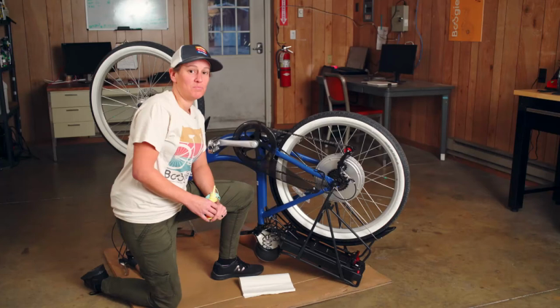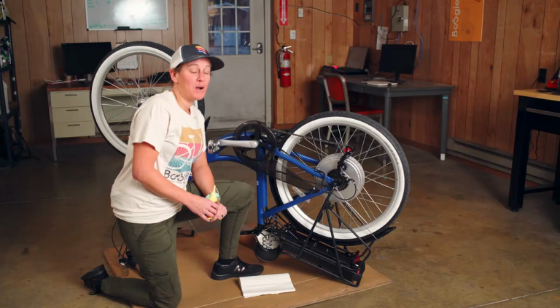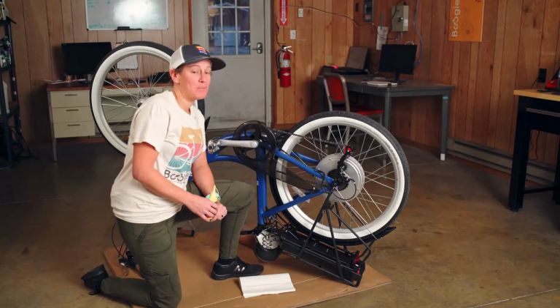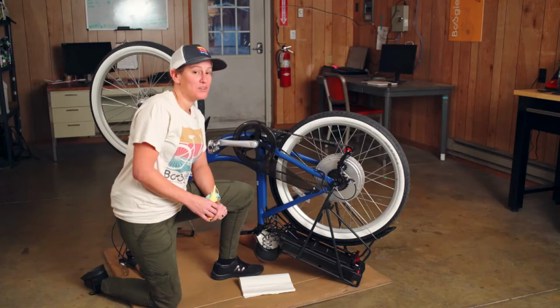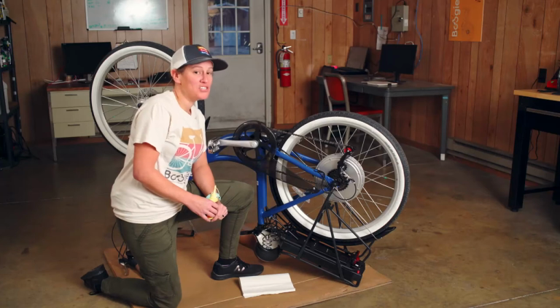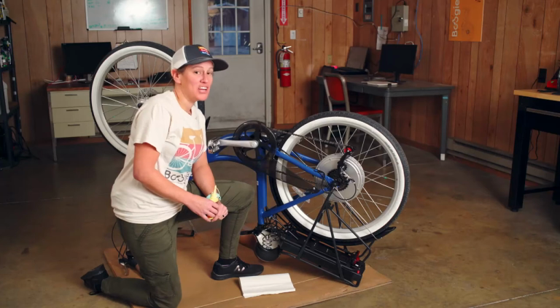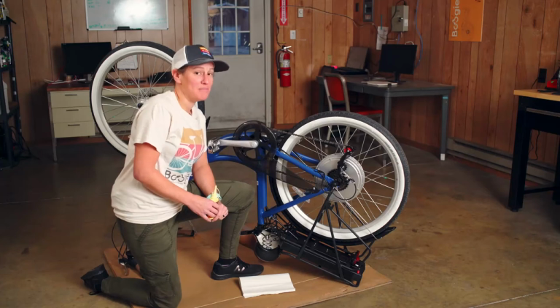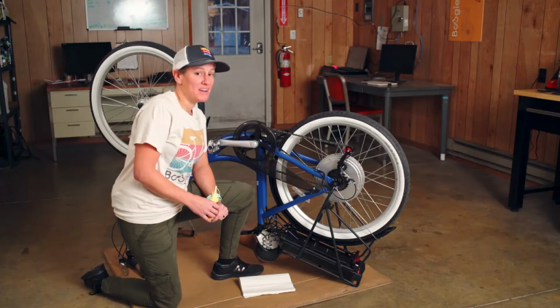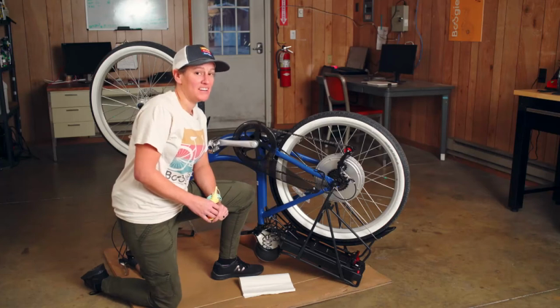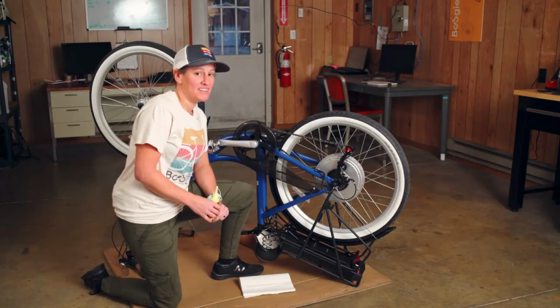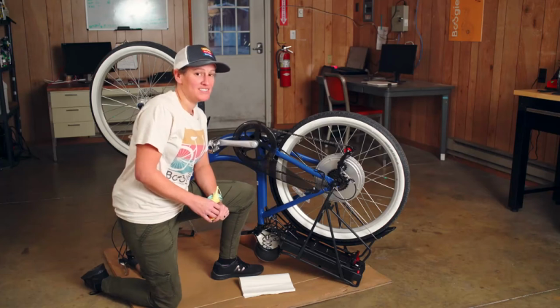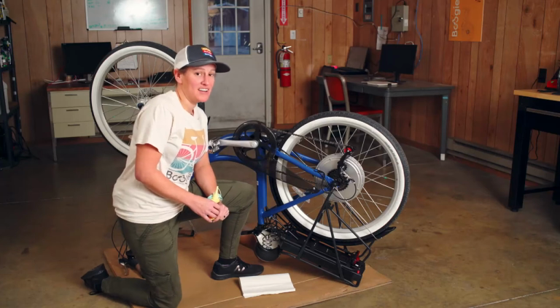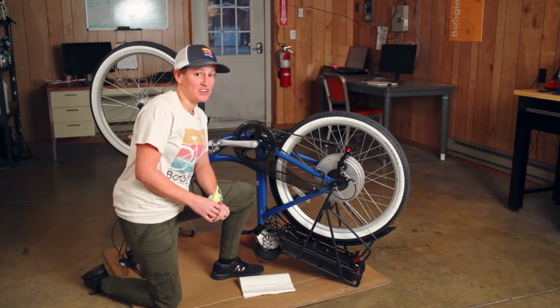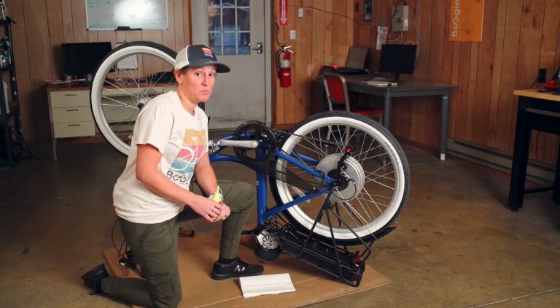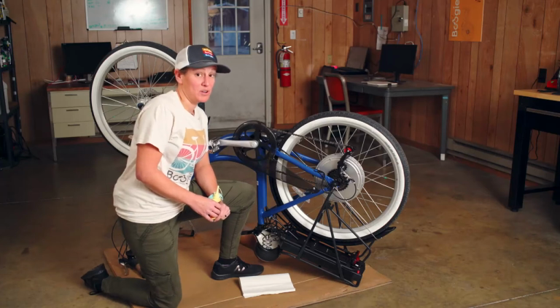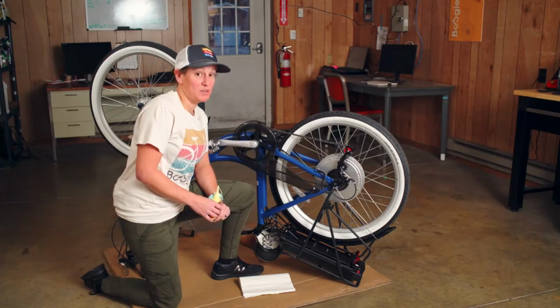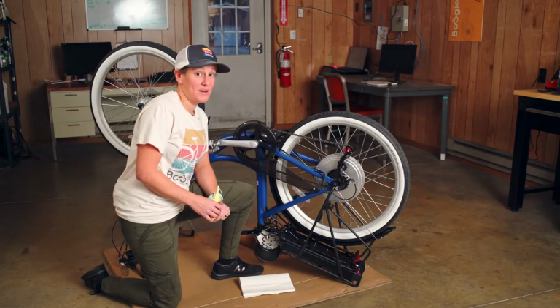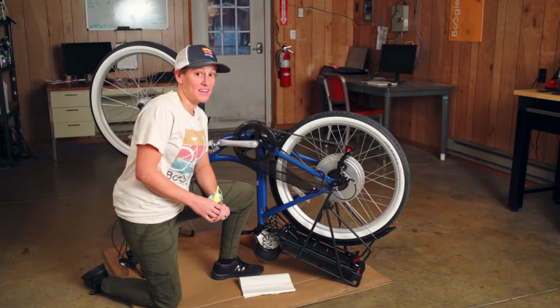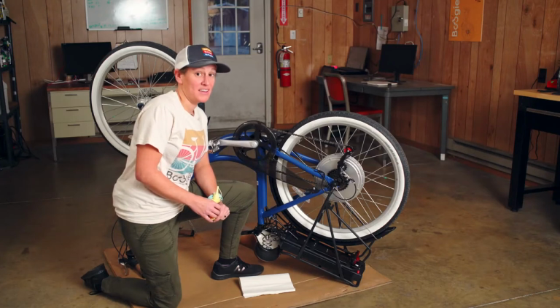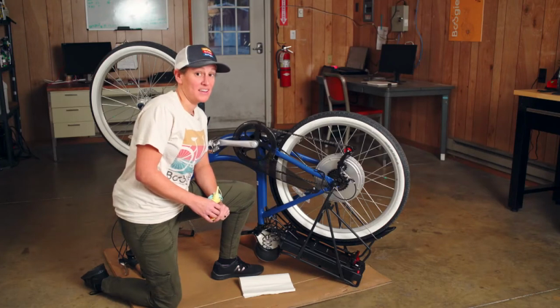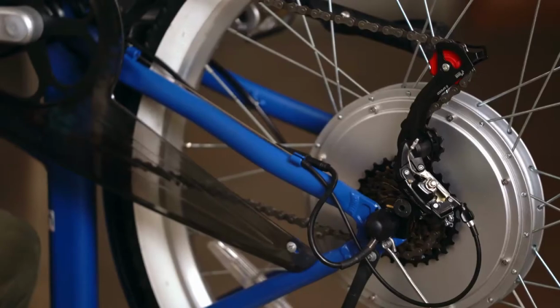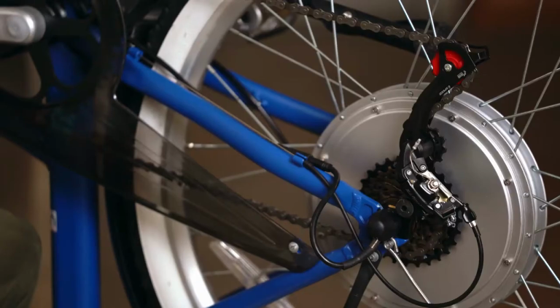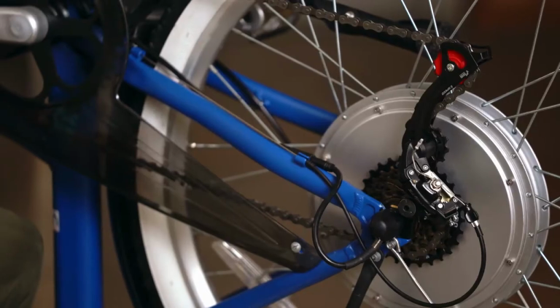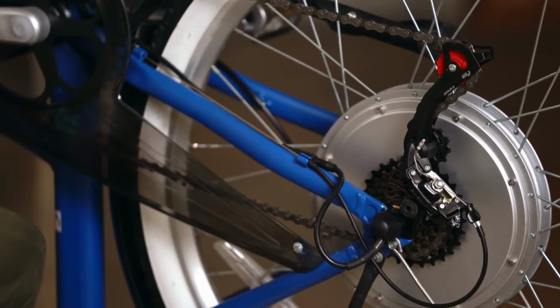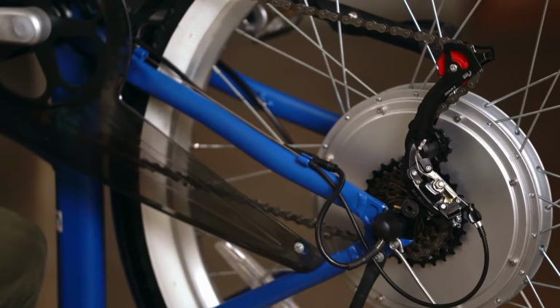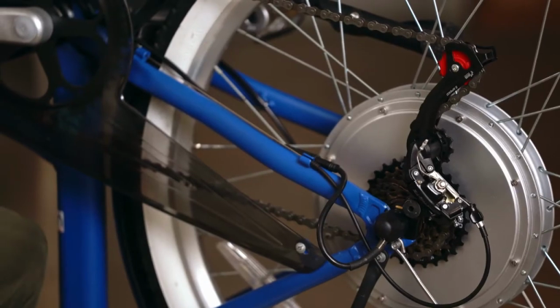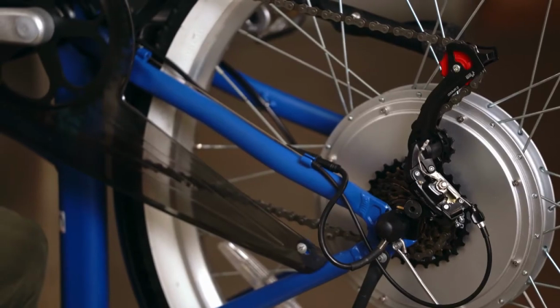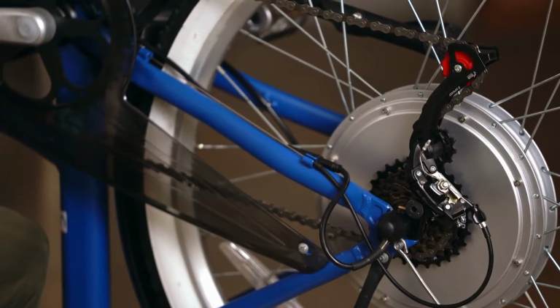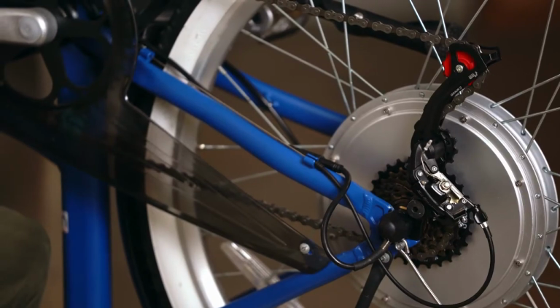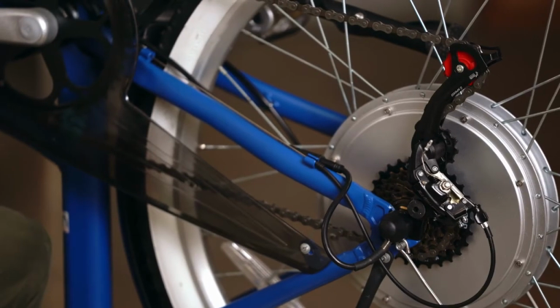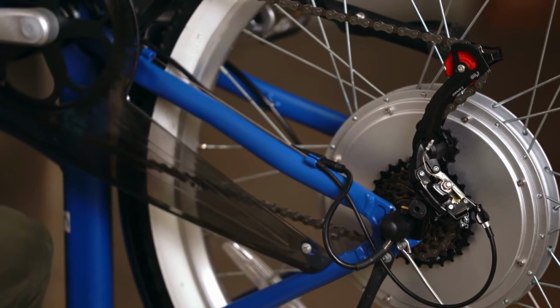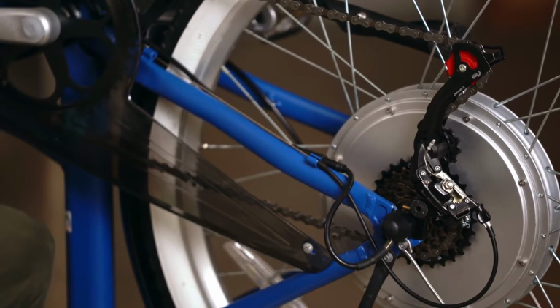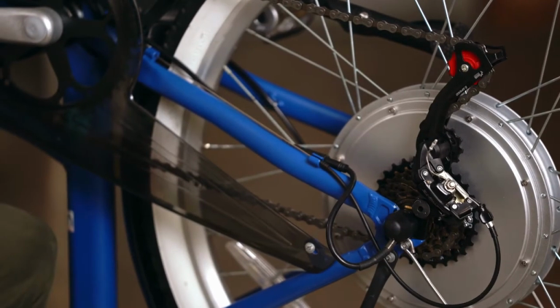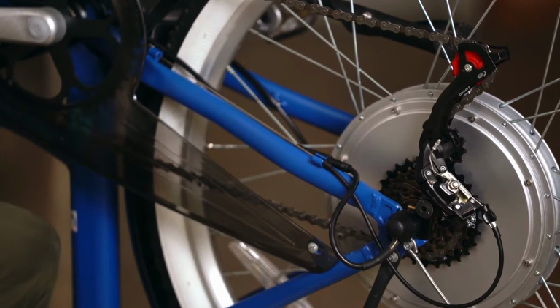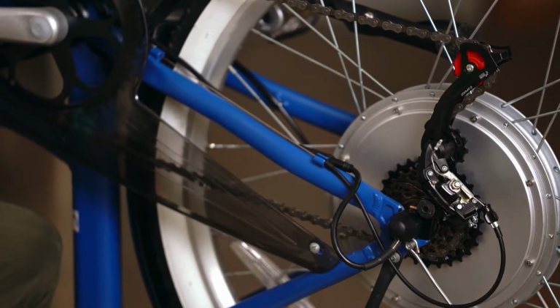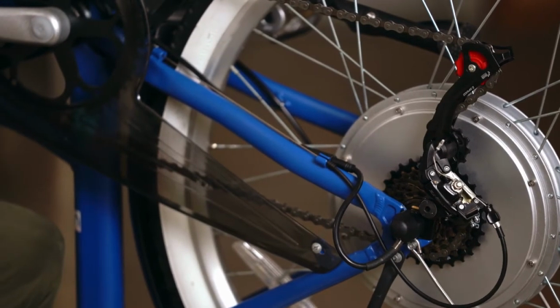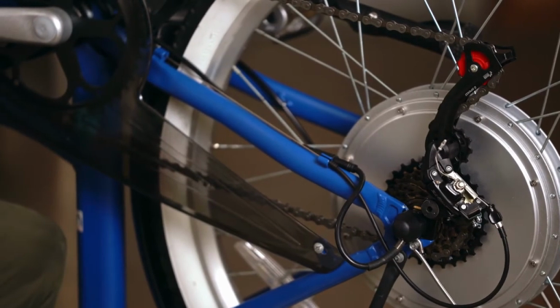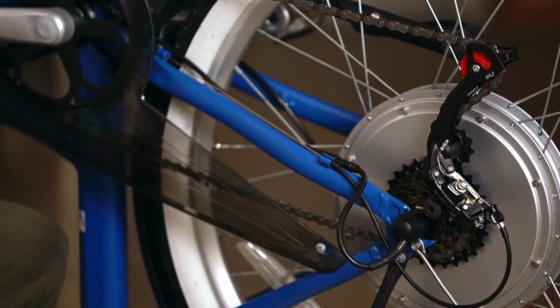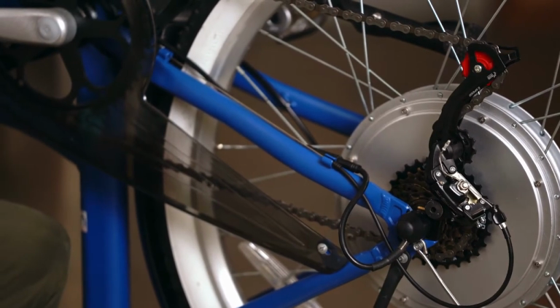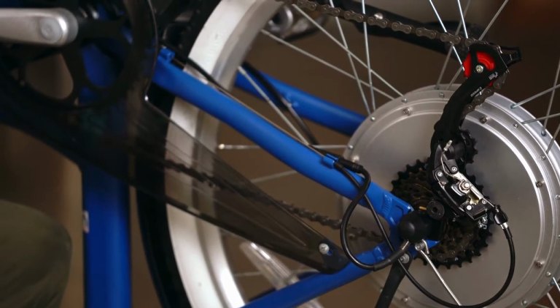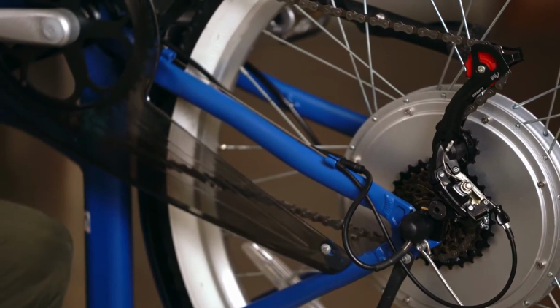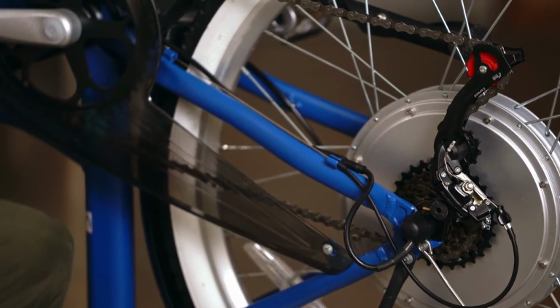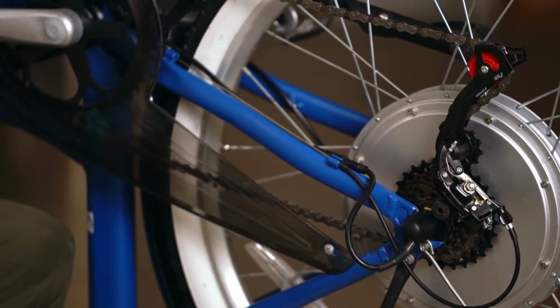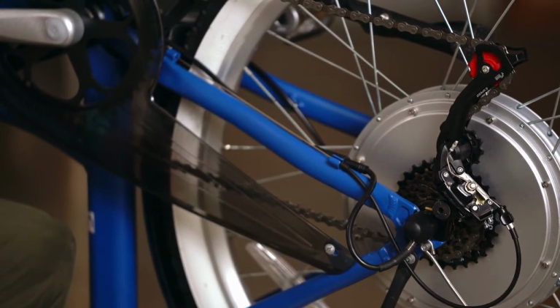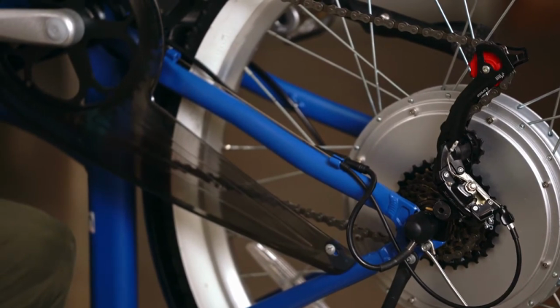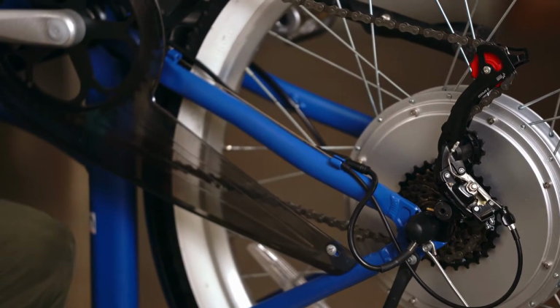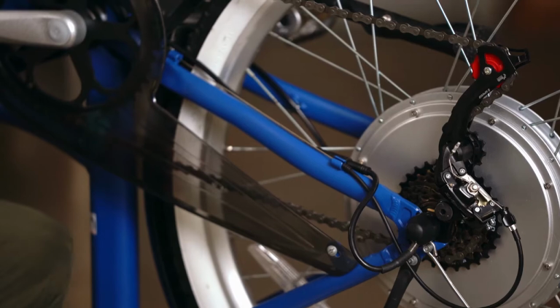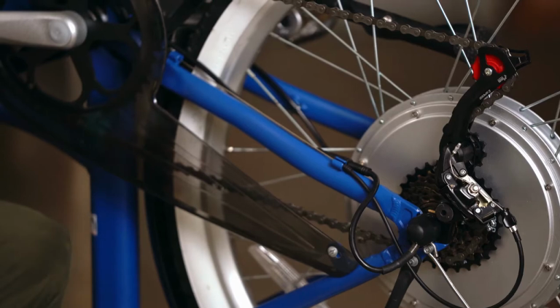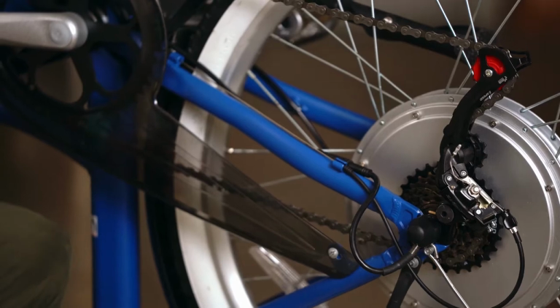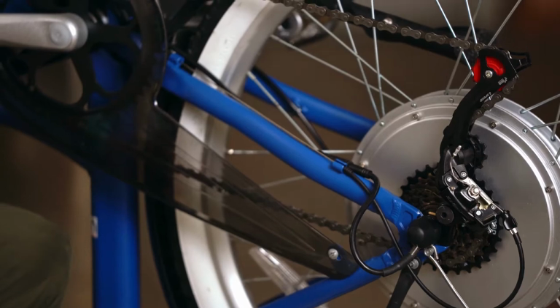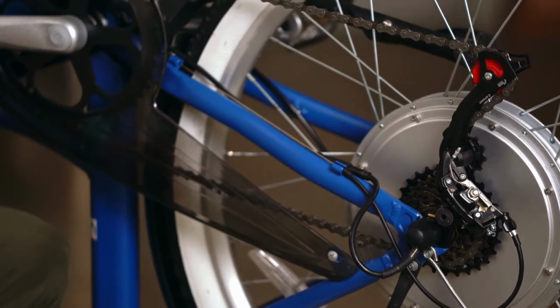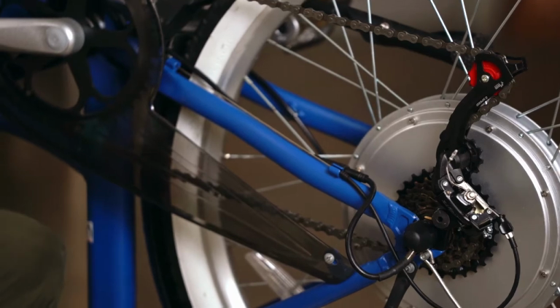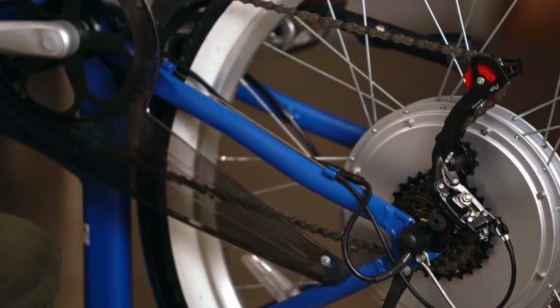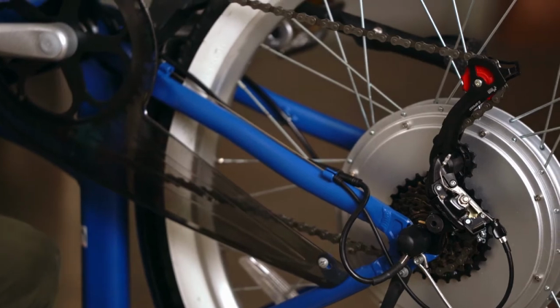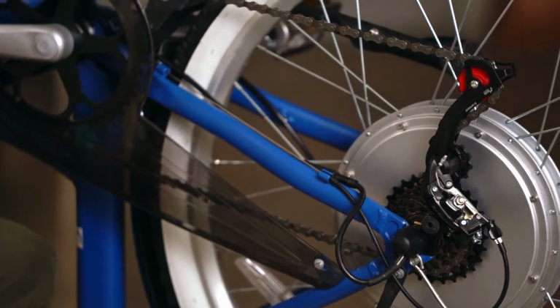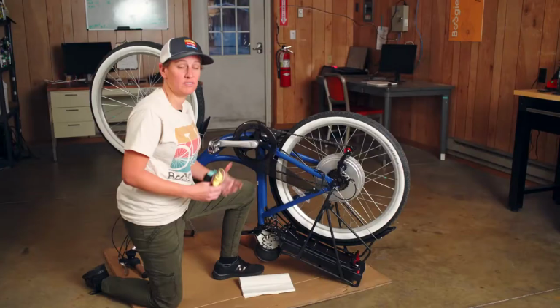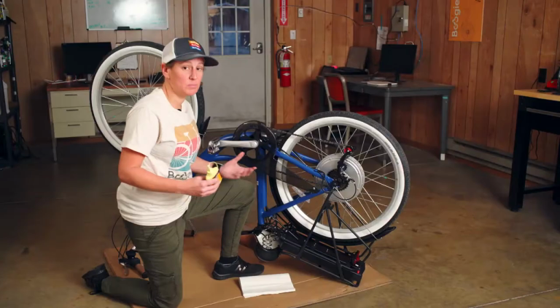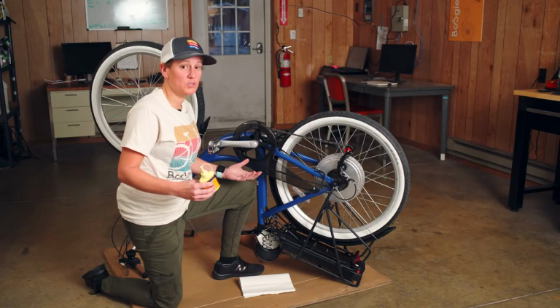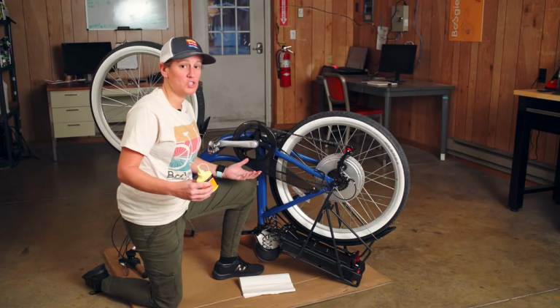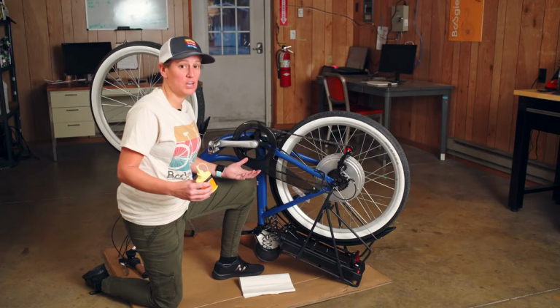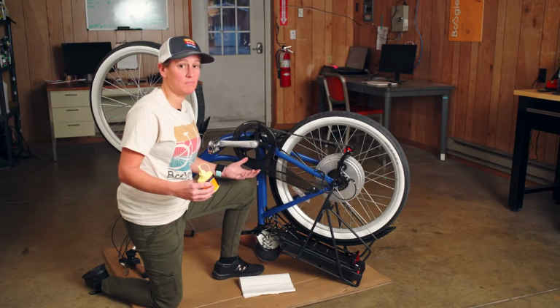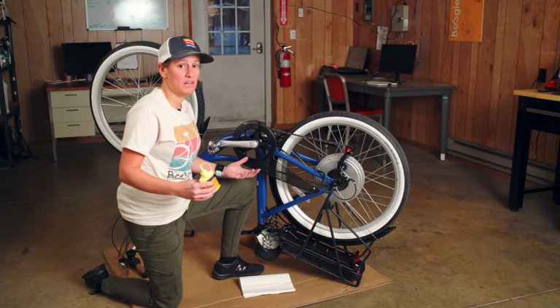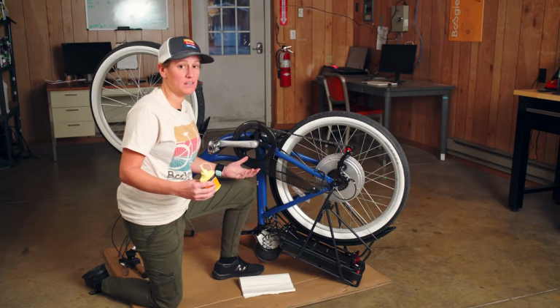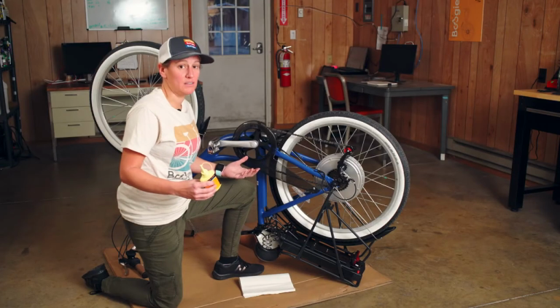Proper chain maintenance on your boogie bike is critical in keeping it running smoothly. I'm going to quickly show you simple chain maintenance.